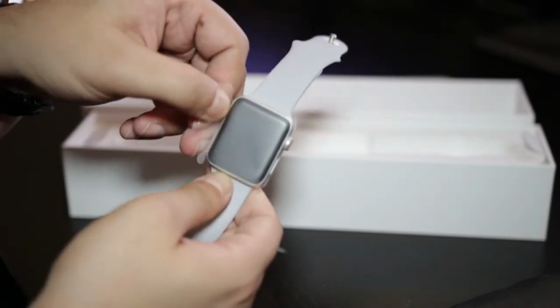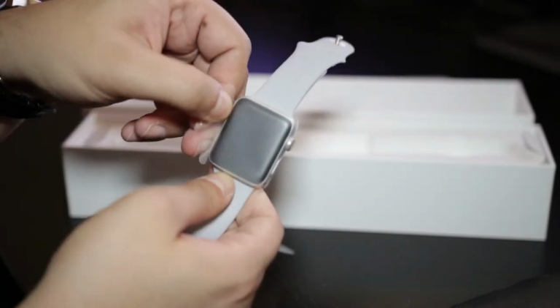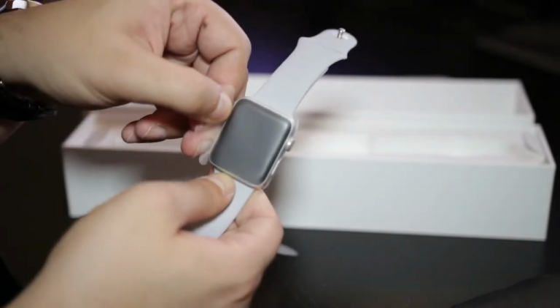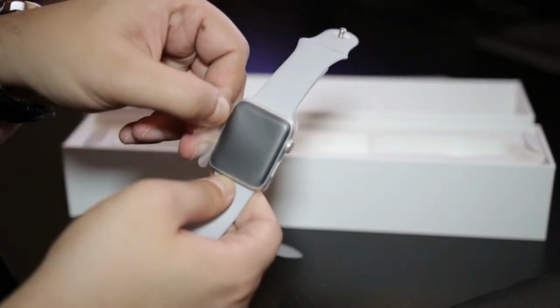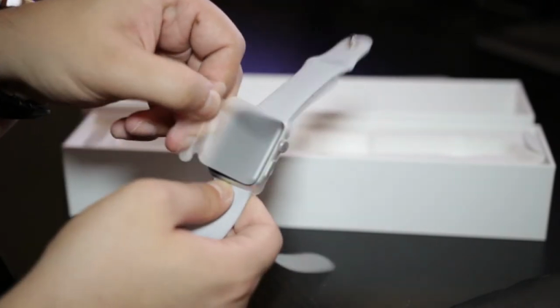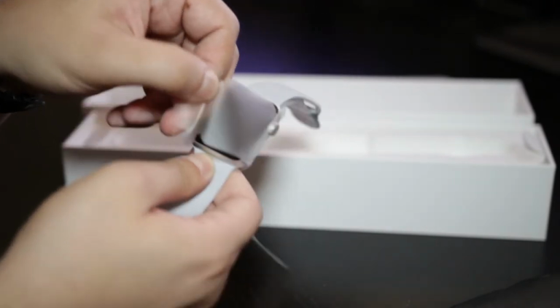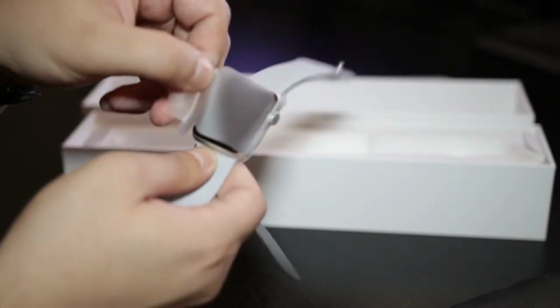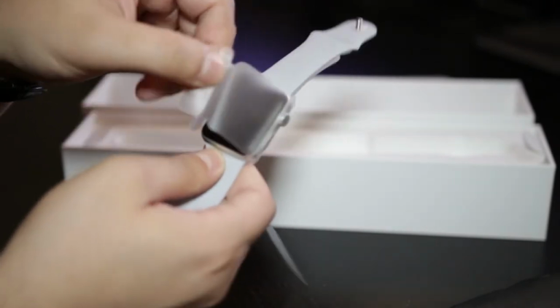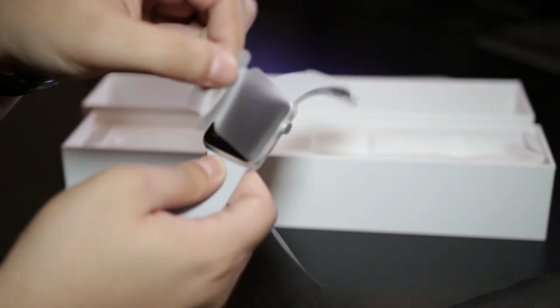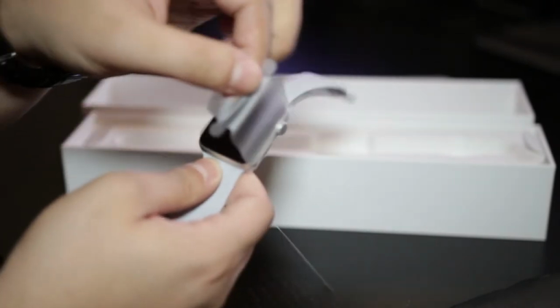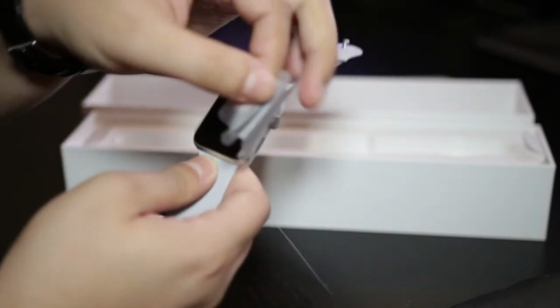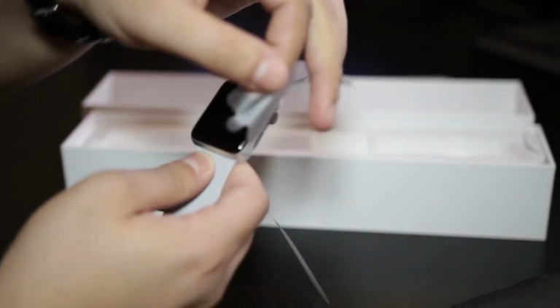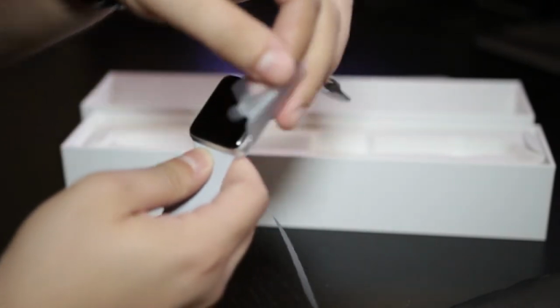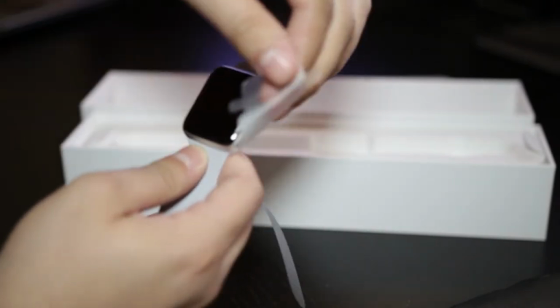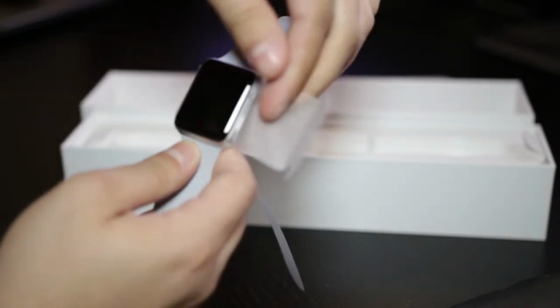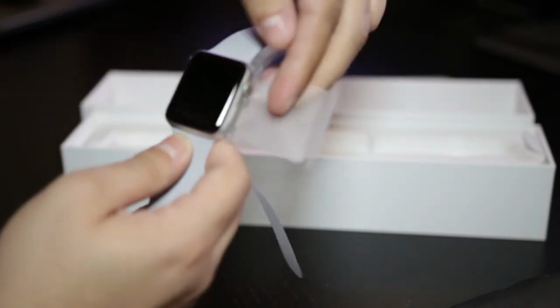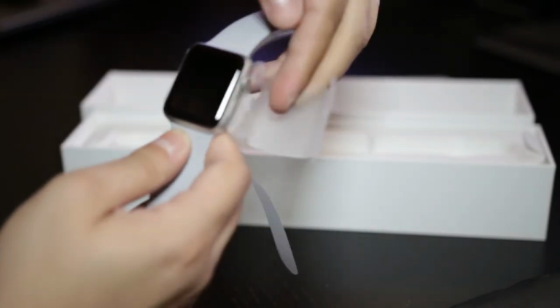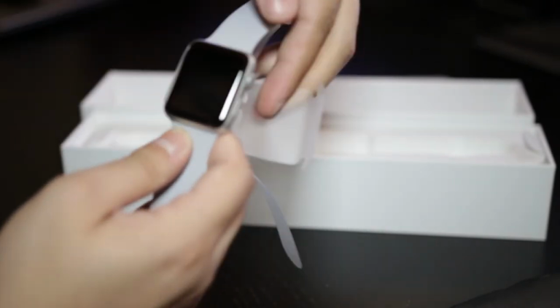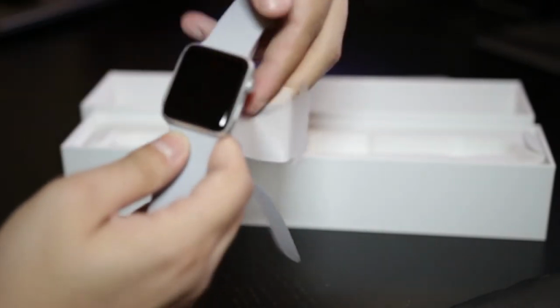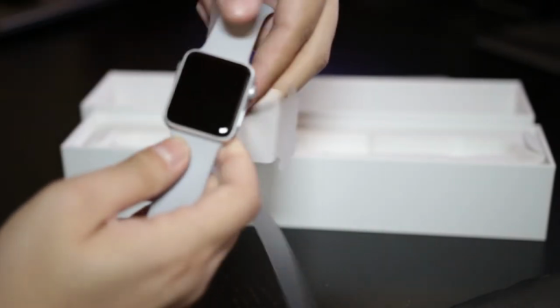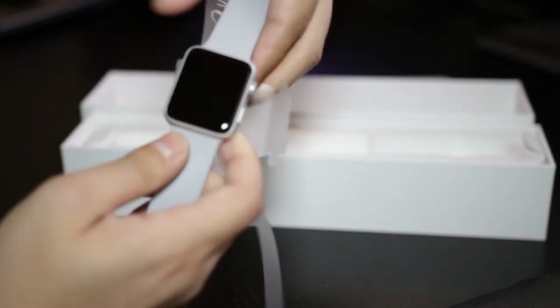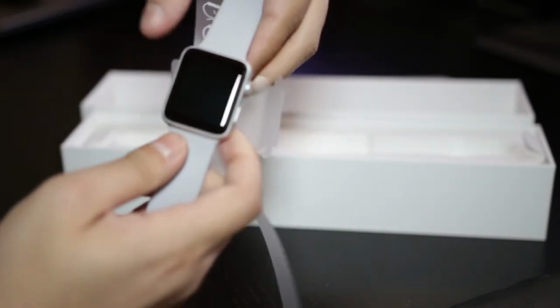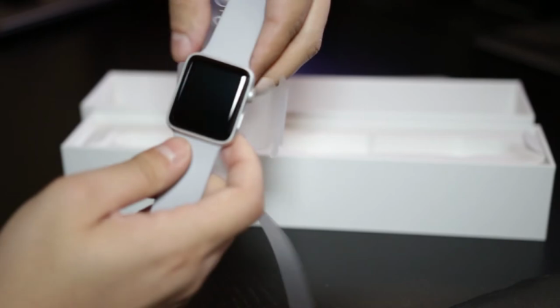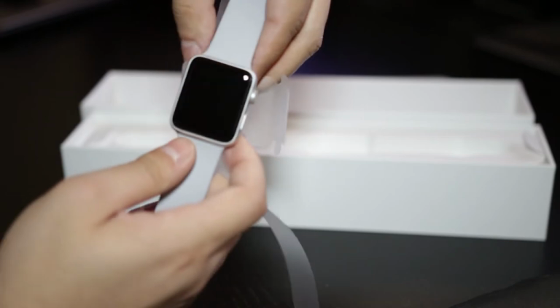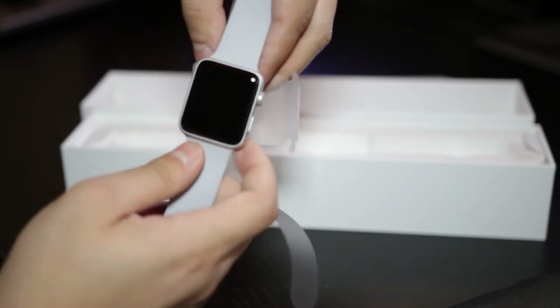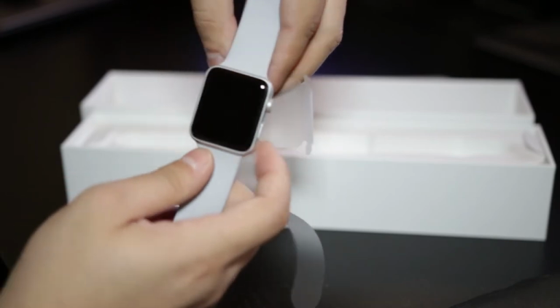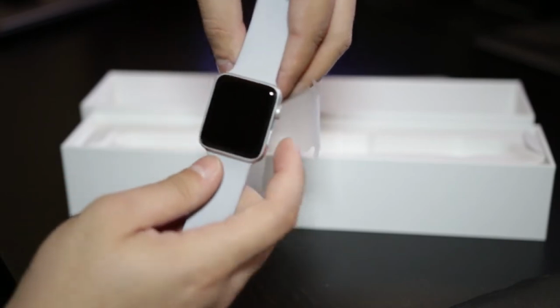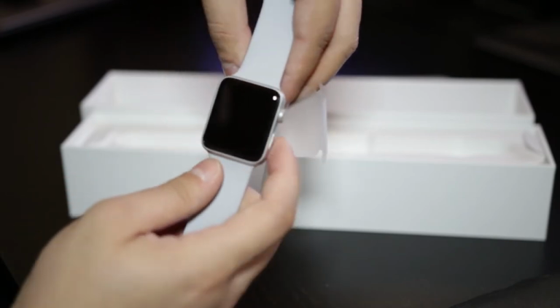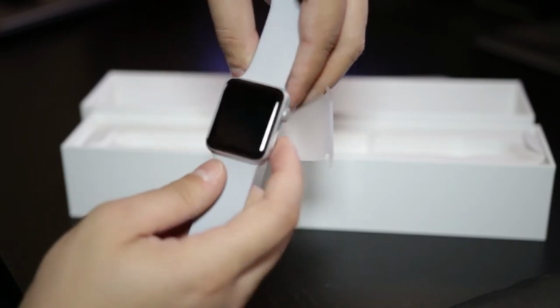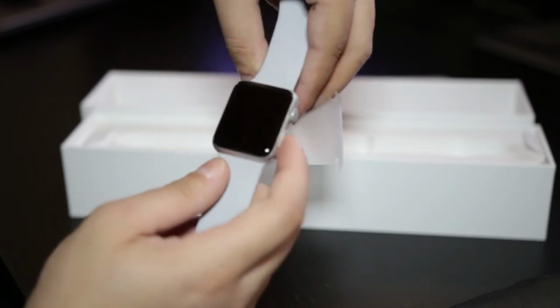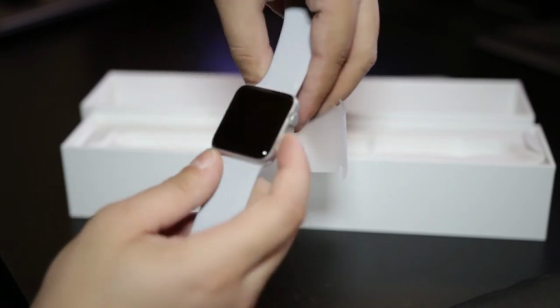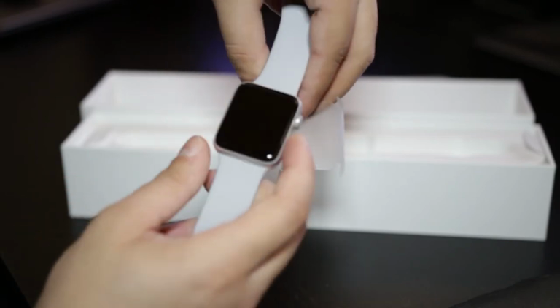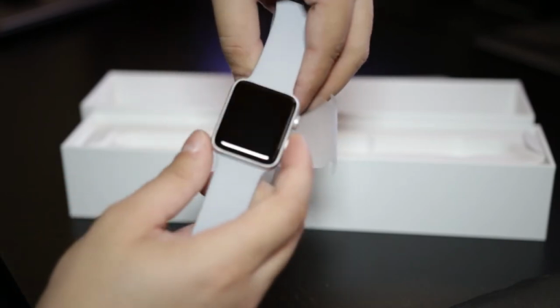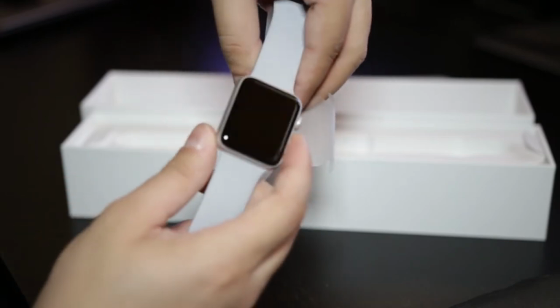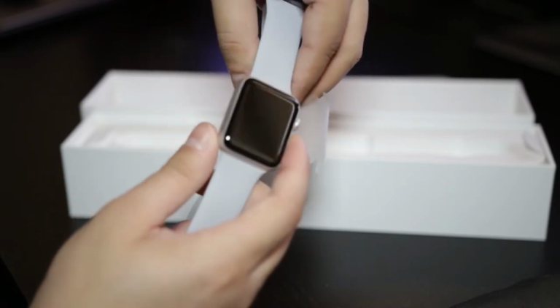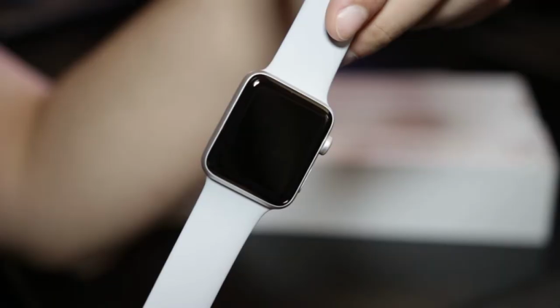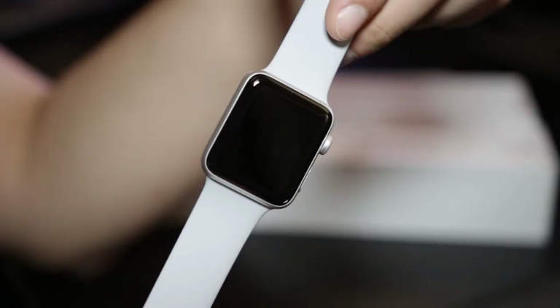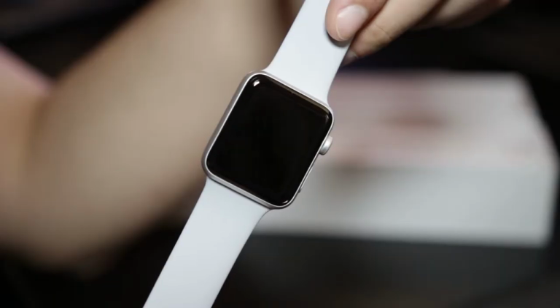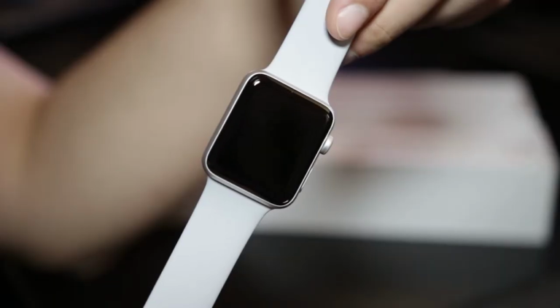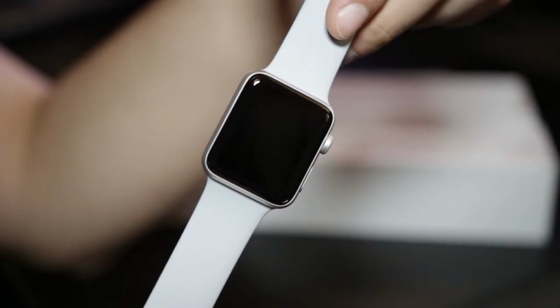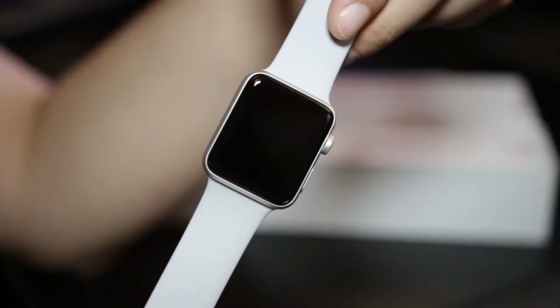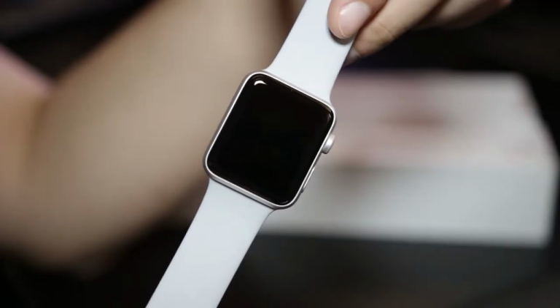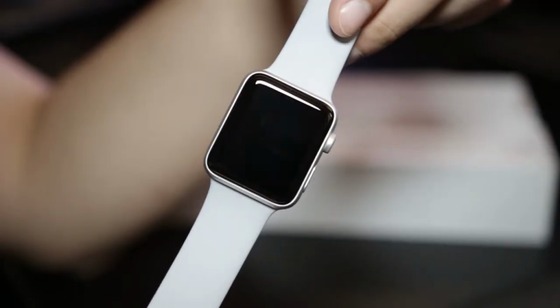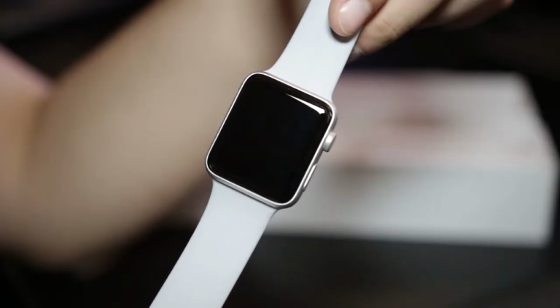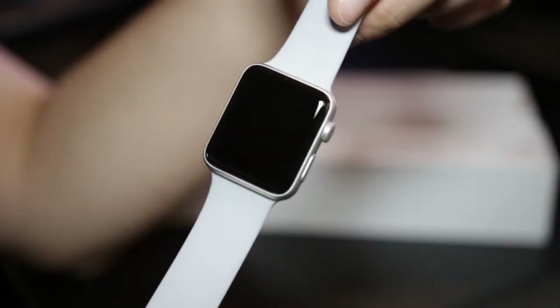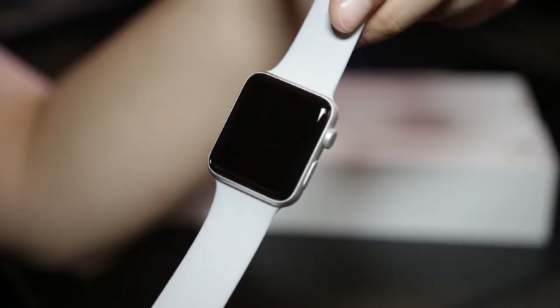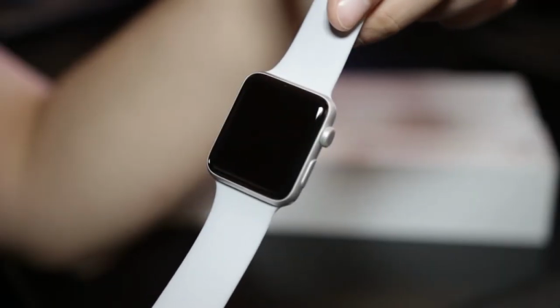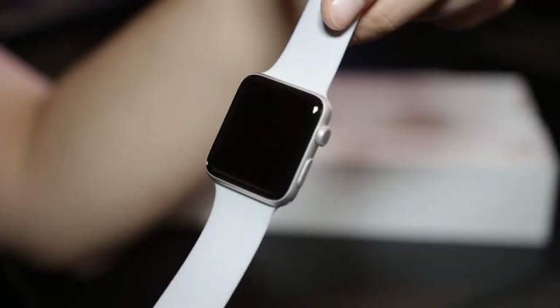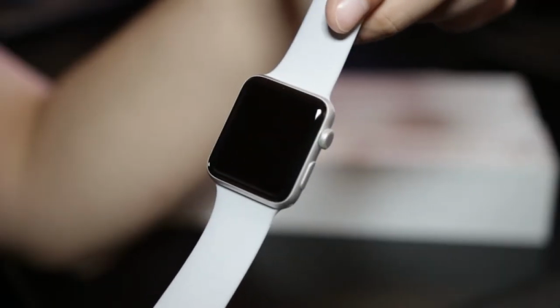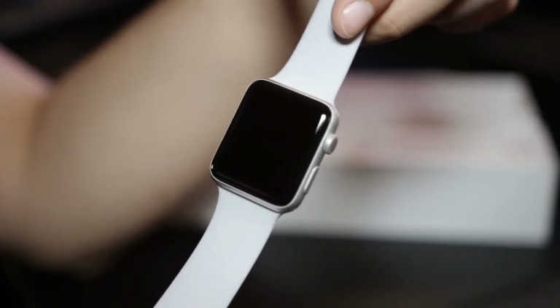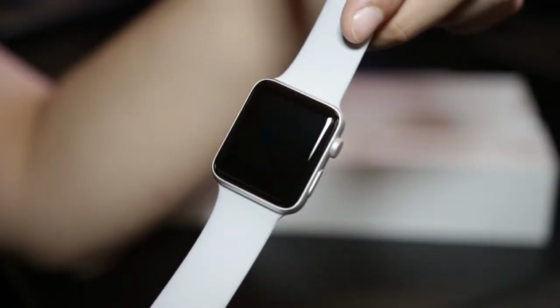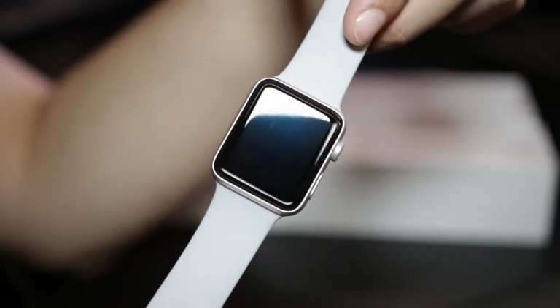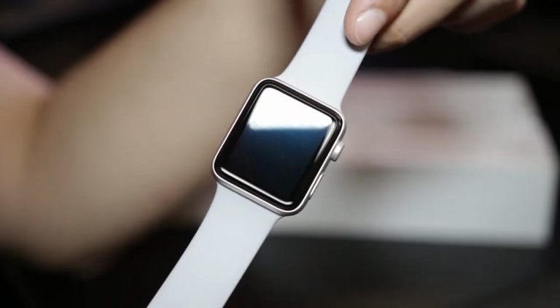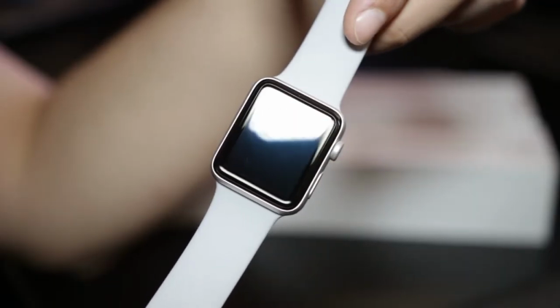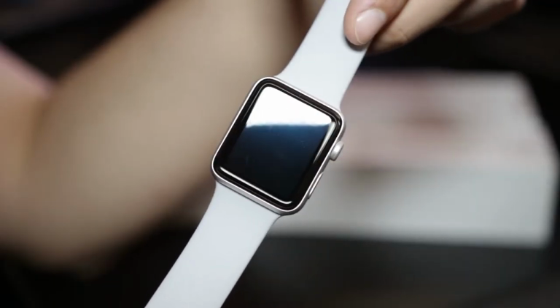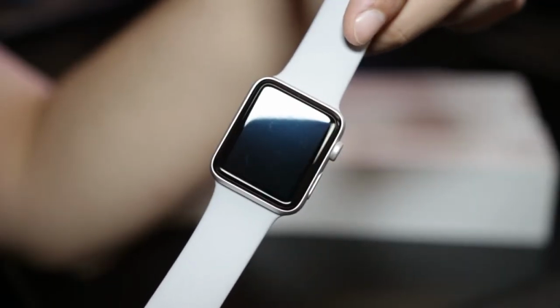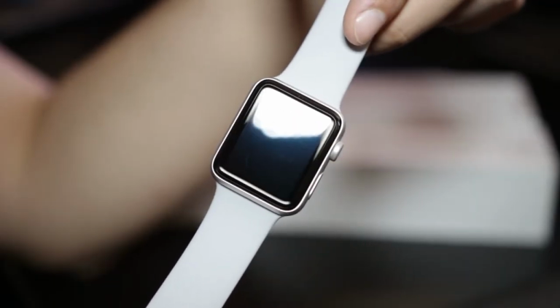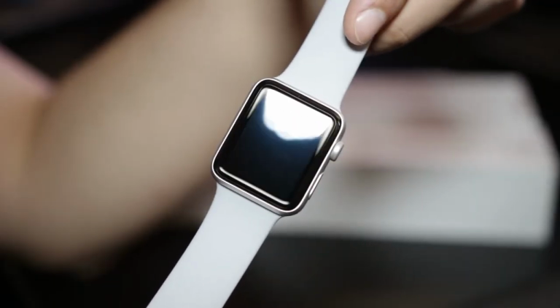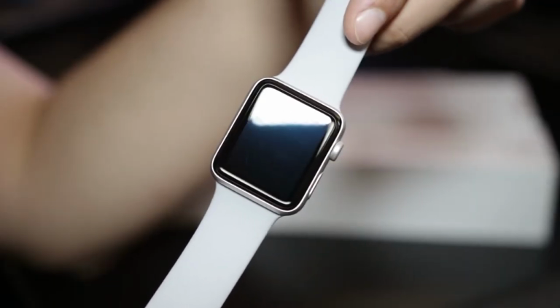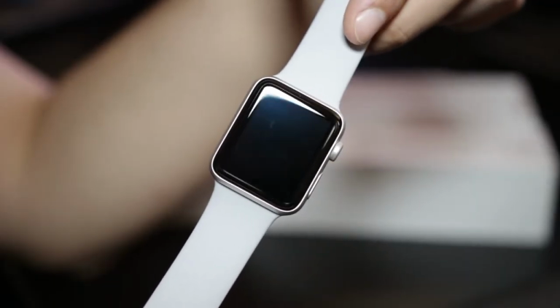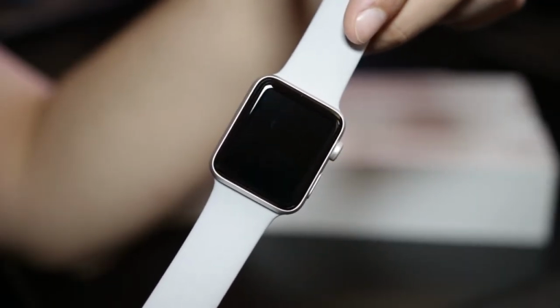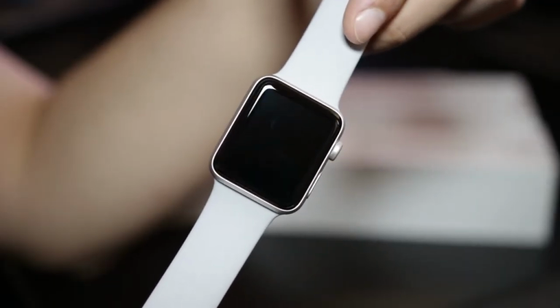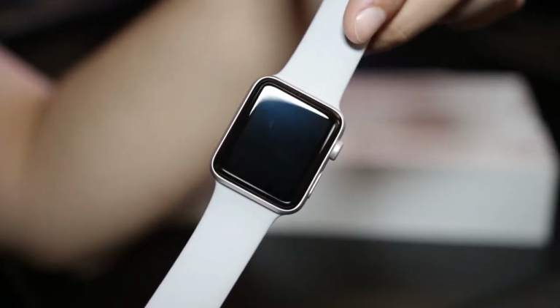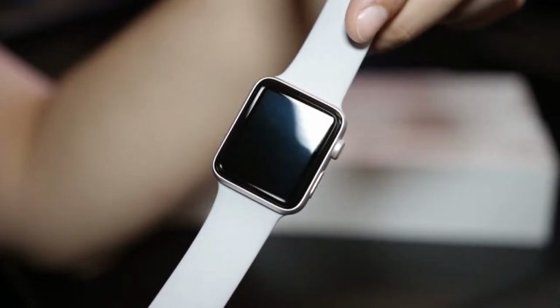I got the 42 millimeter size with the sport strap. As you can see, it looks pretty nice in my opinion, and you can always swap out and change the straps if you want. Let's take a closer look at the watch.